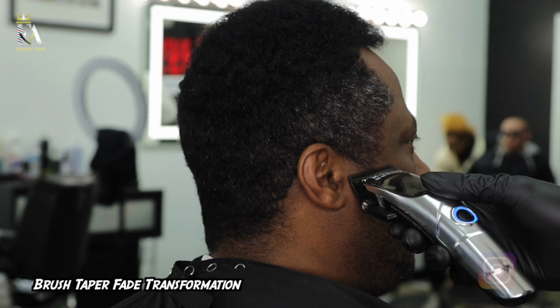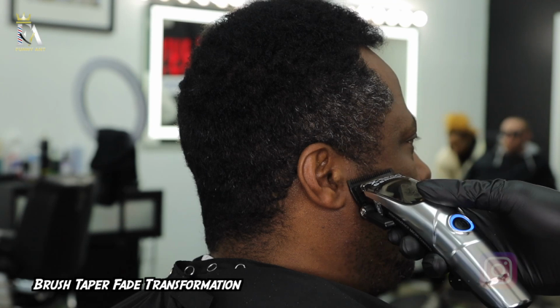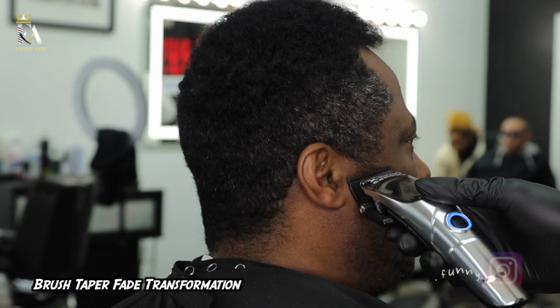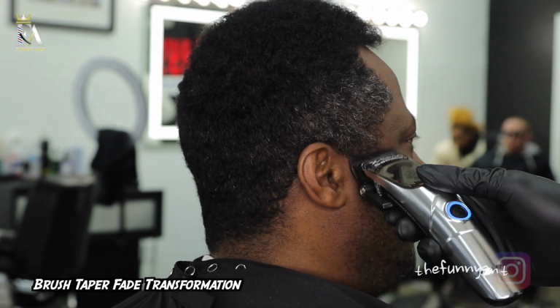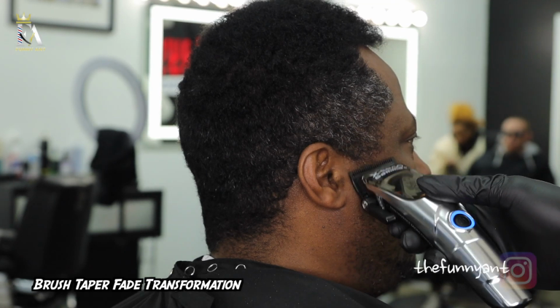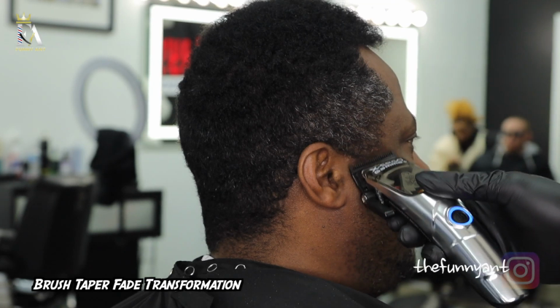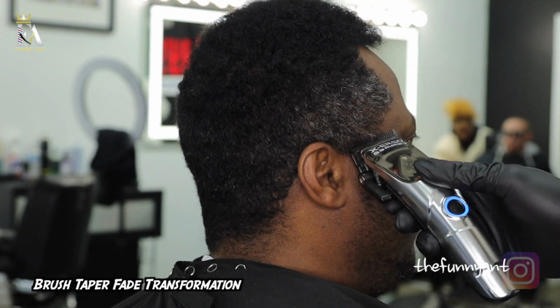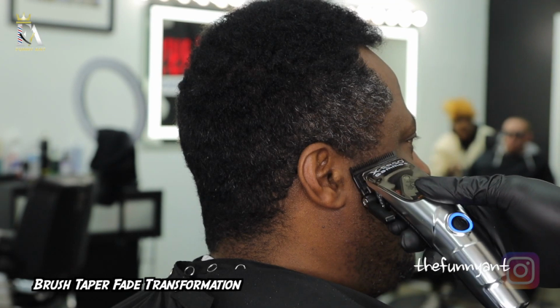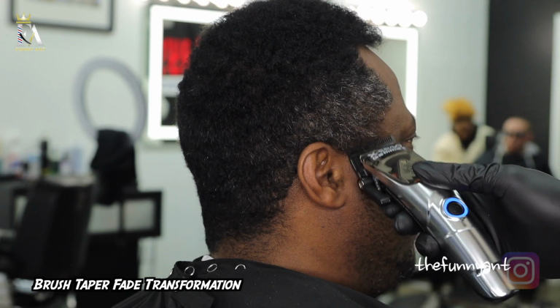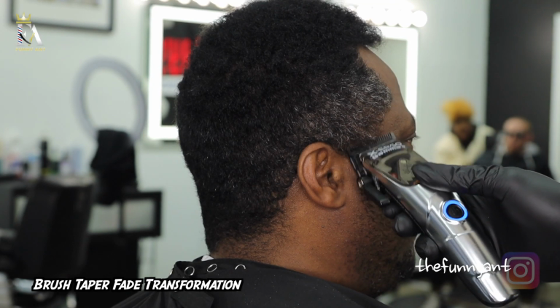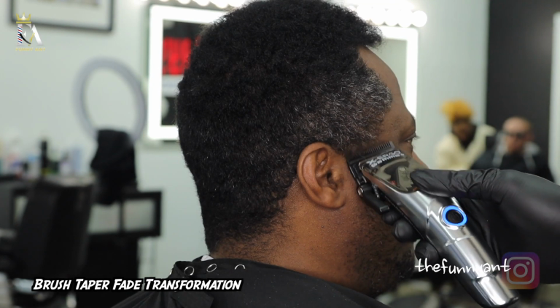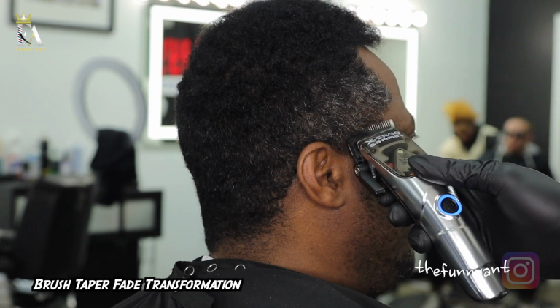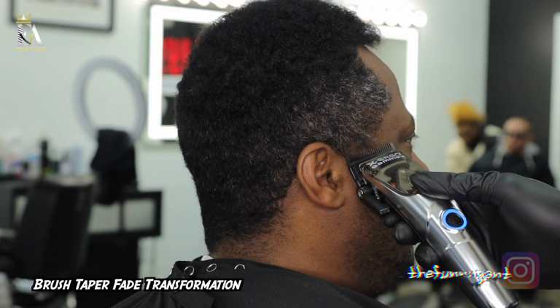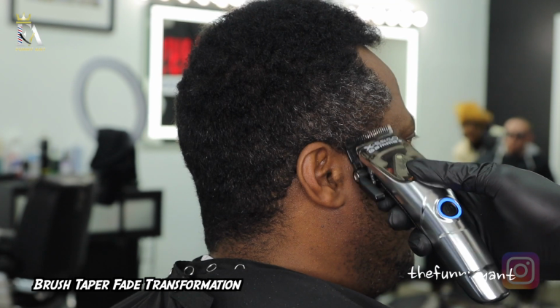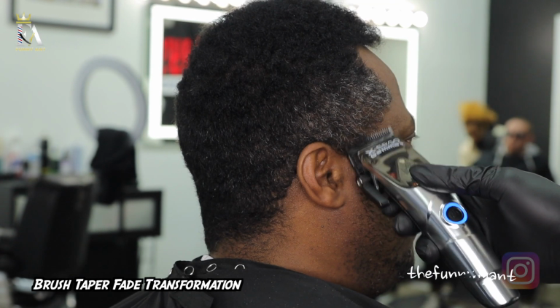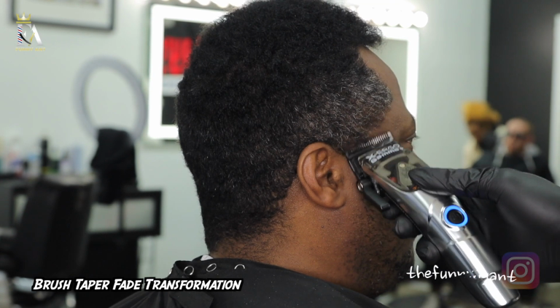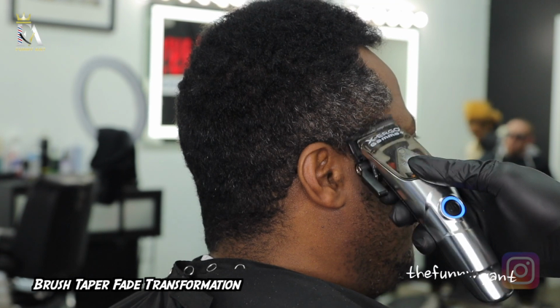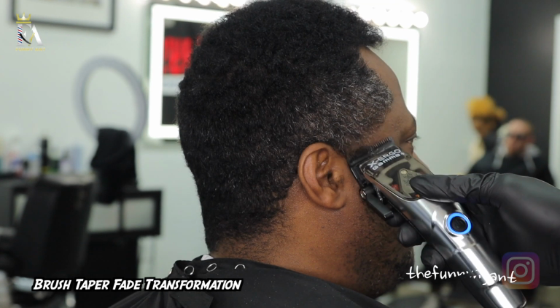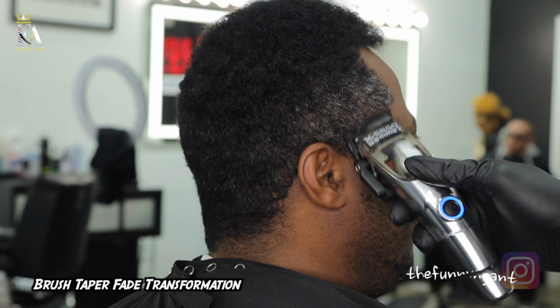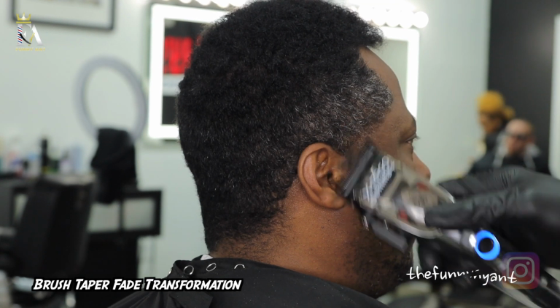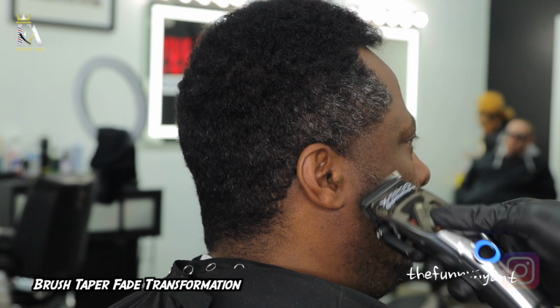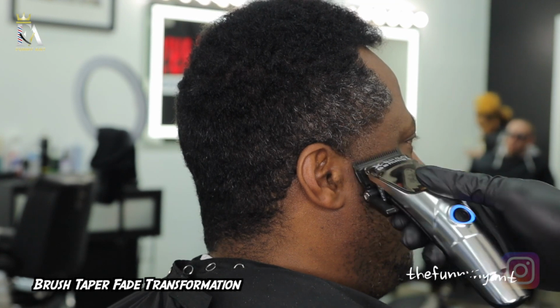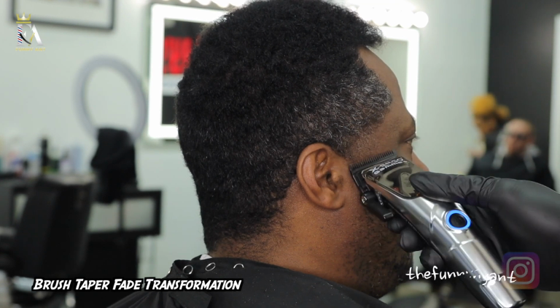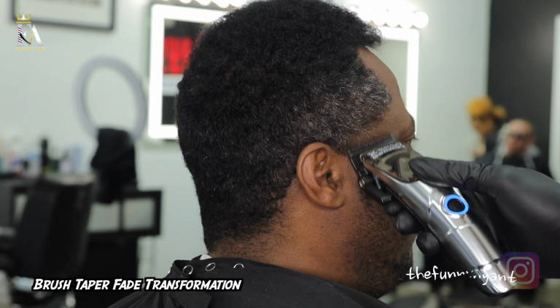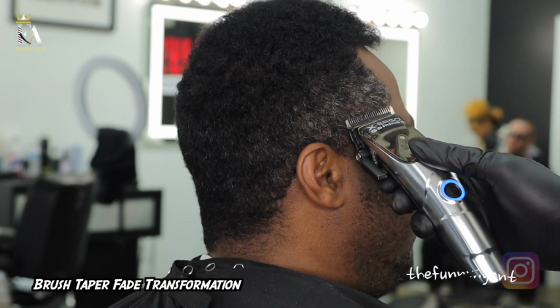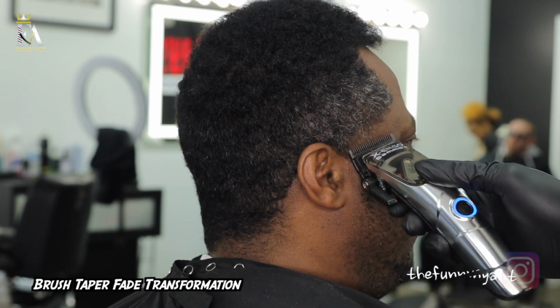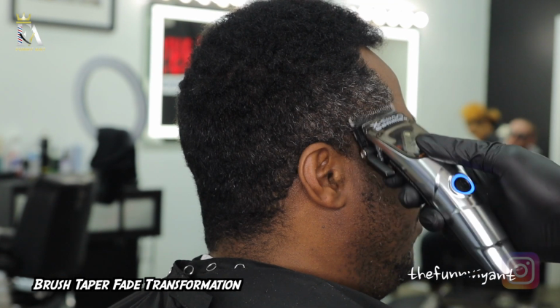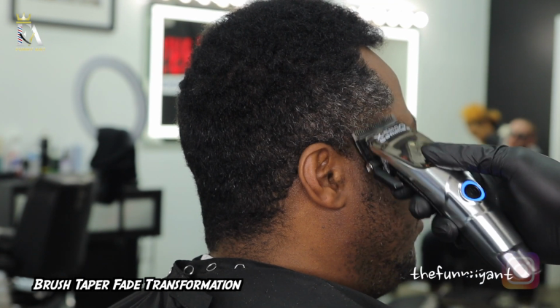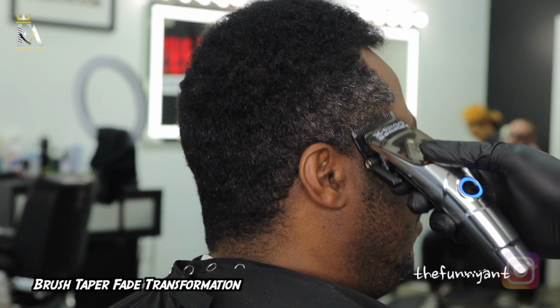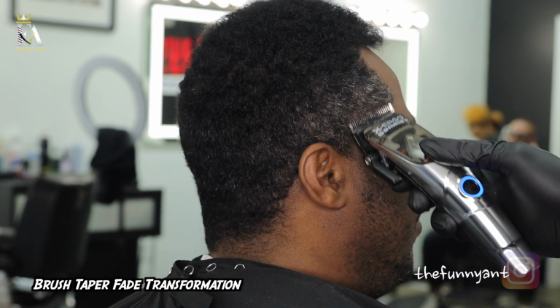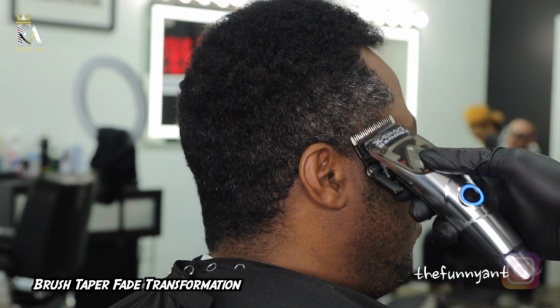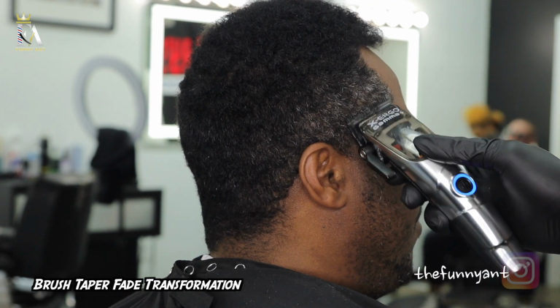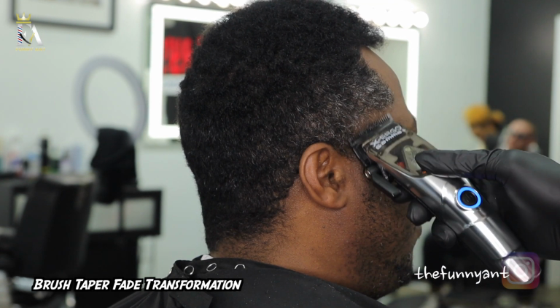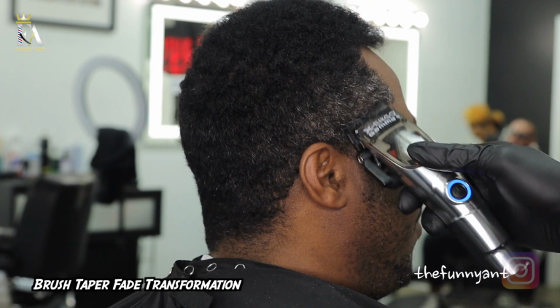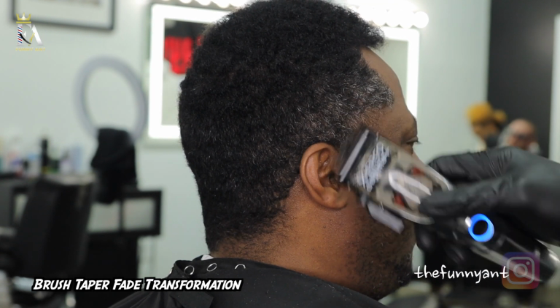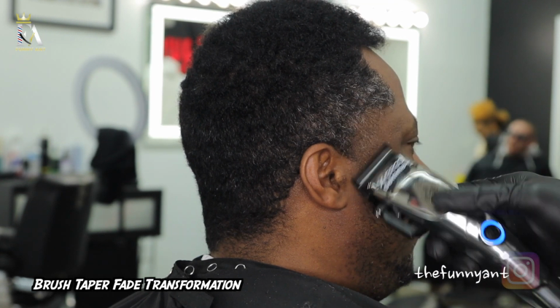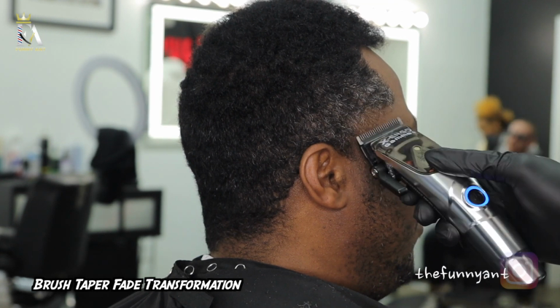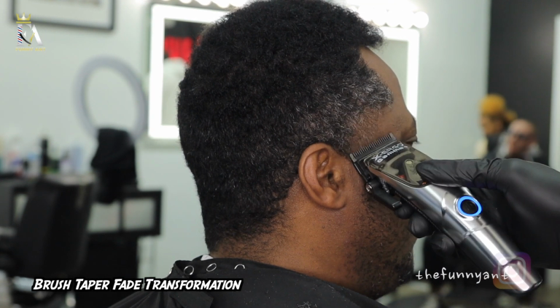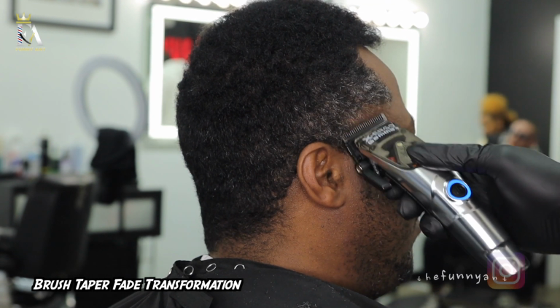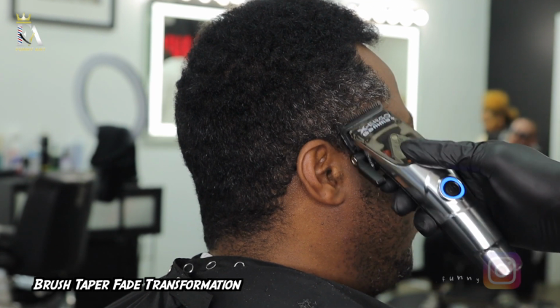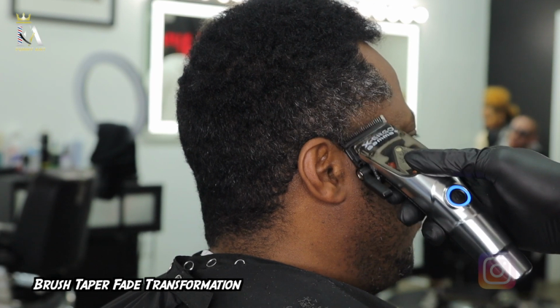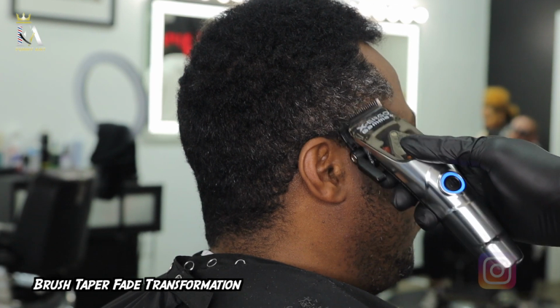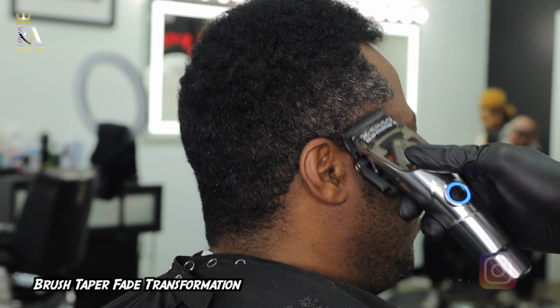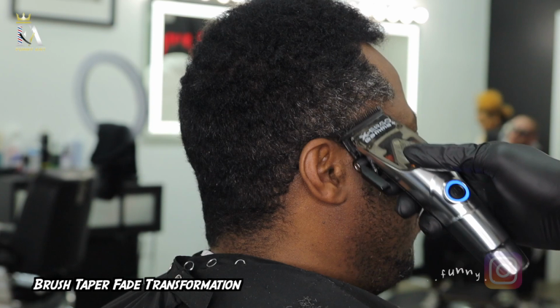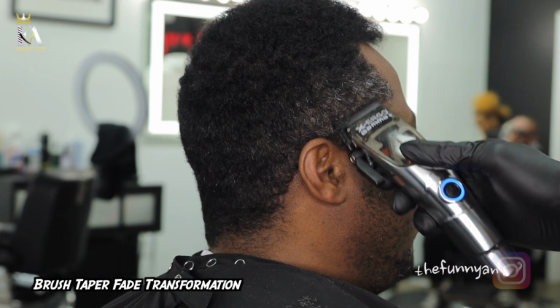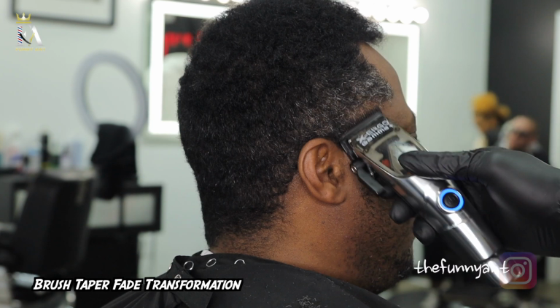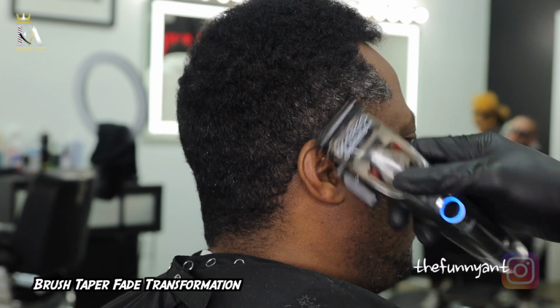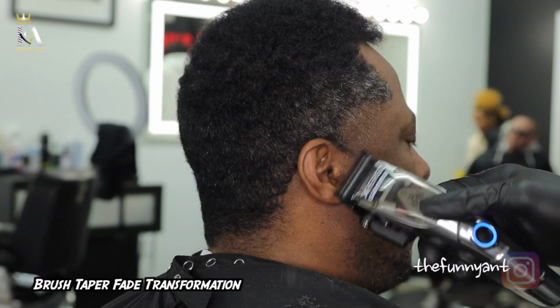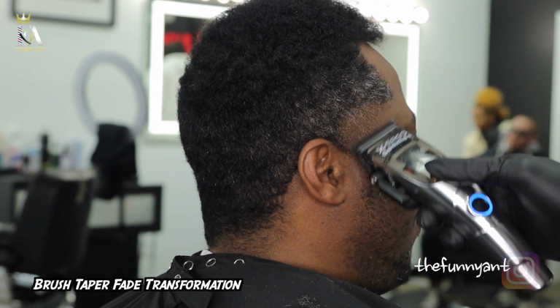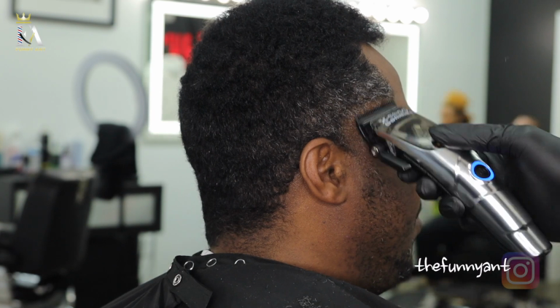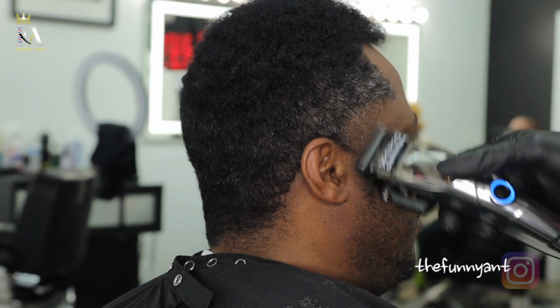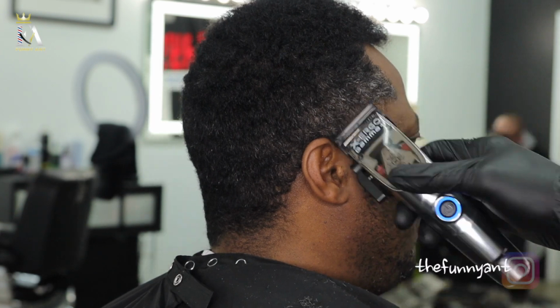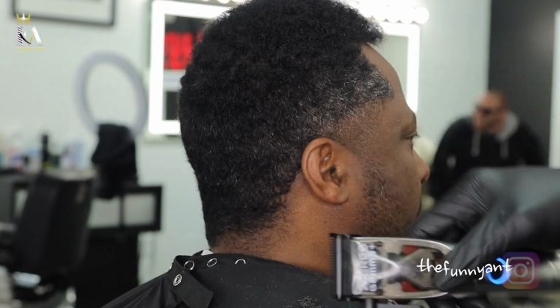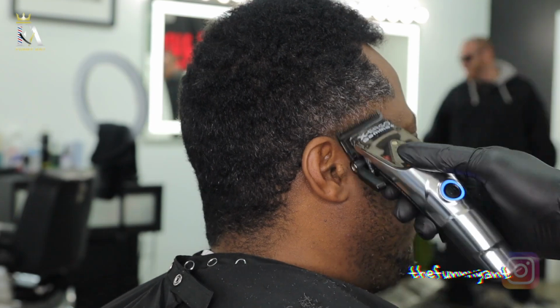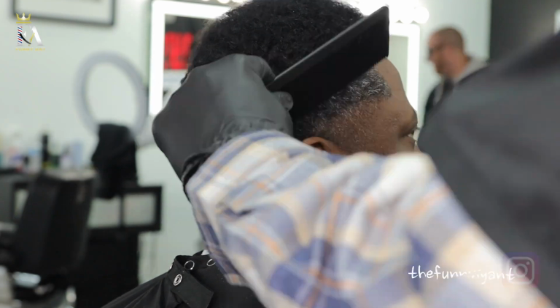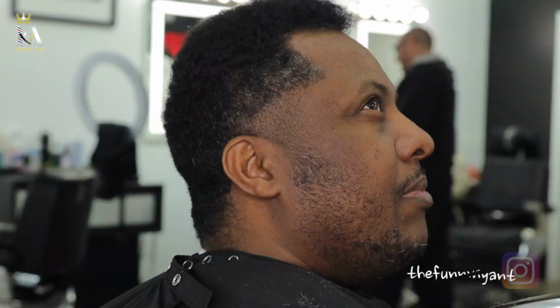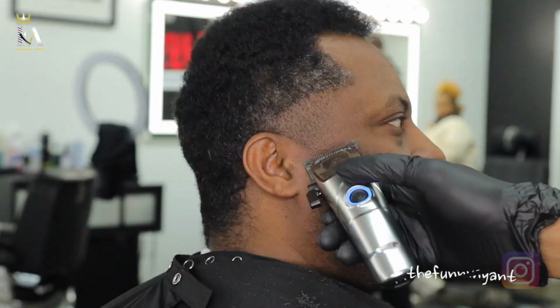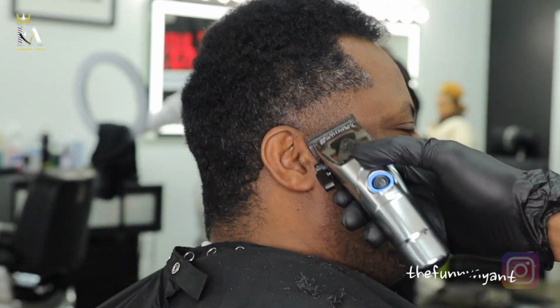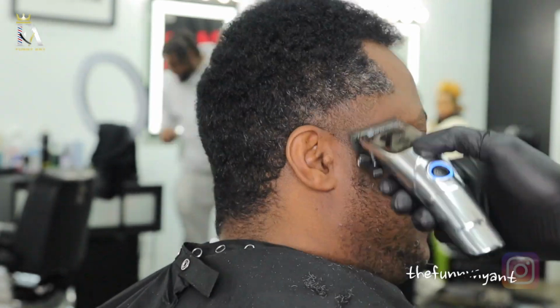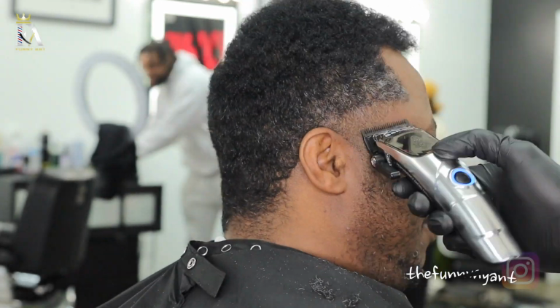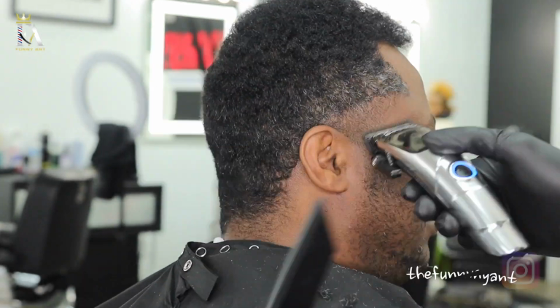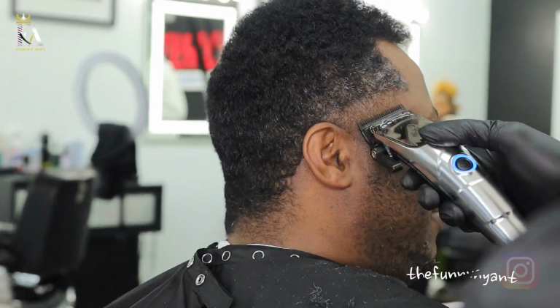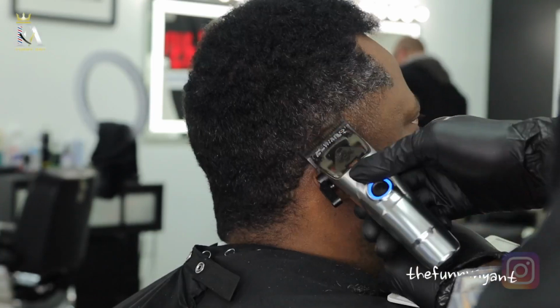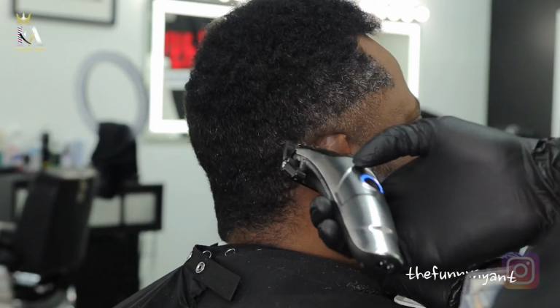What's up YouTube, we back with your boy Funny at the Barber, and we here with a brush taper fade transformation. Make sure you hit the like button, comment, subscribe, because we only finna get lit — let's get to it.